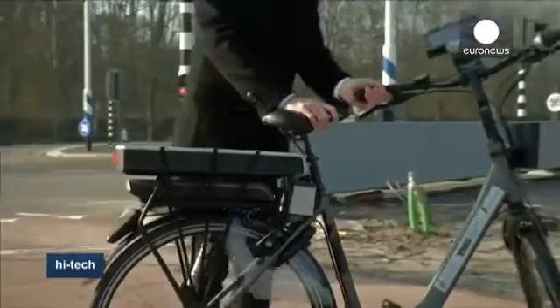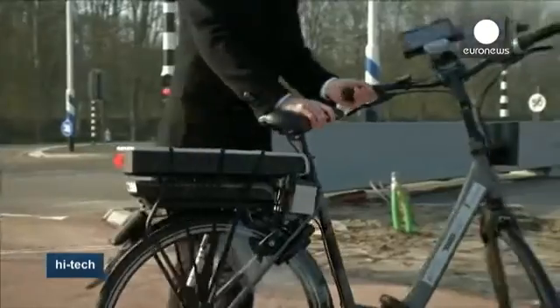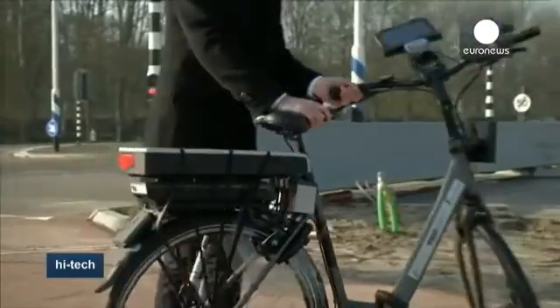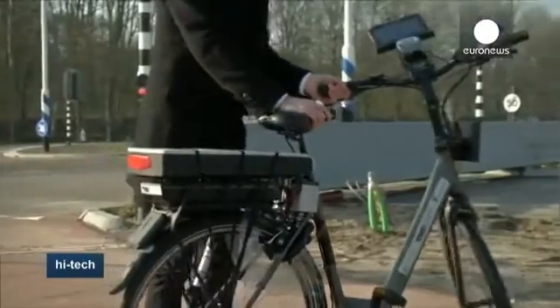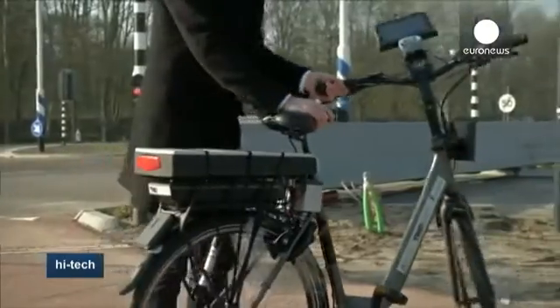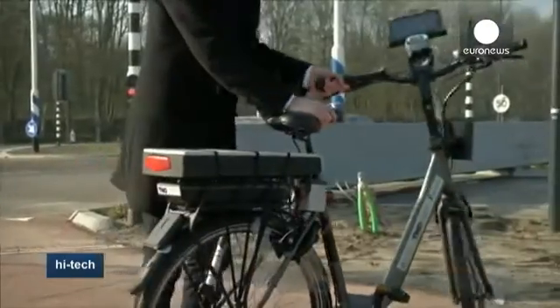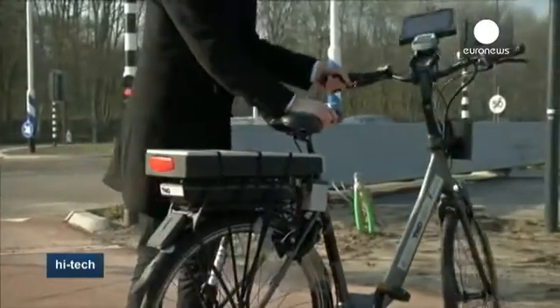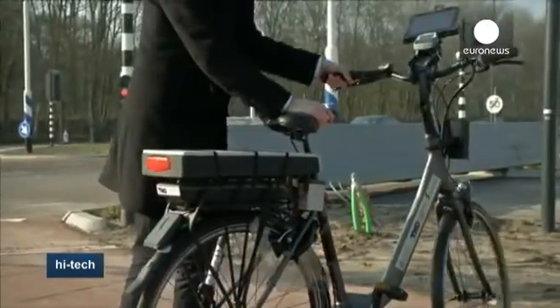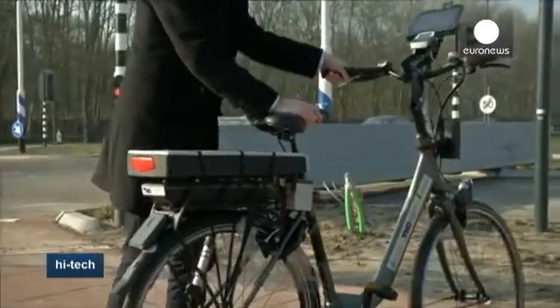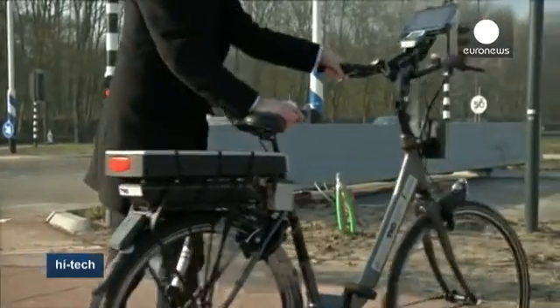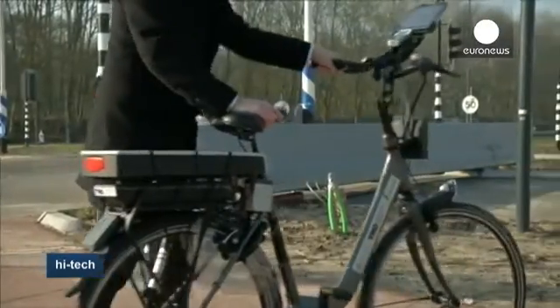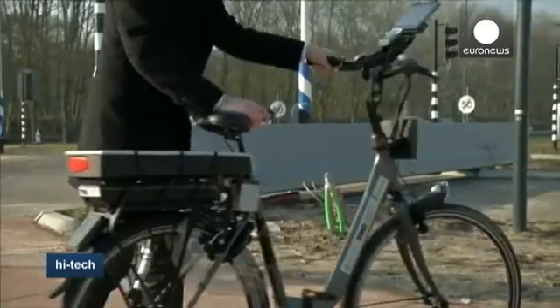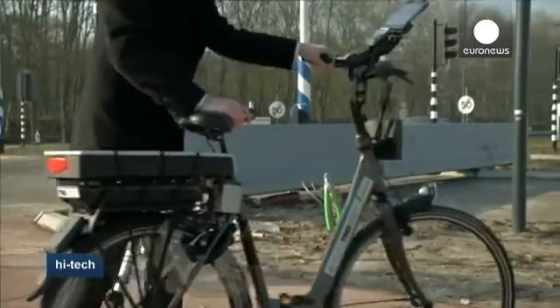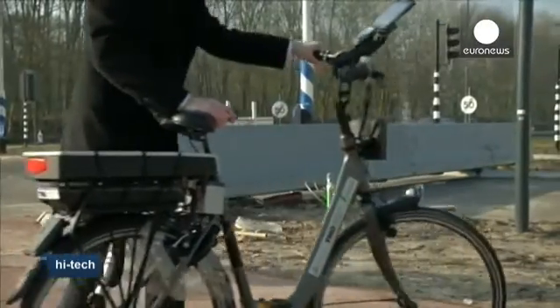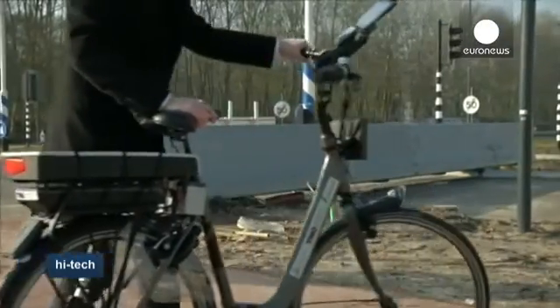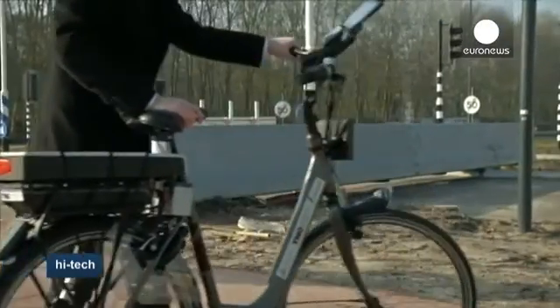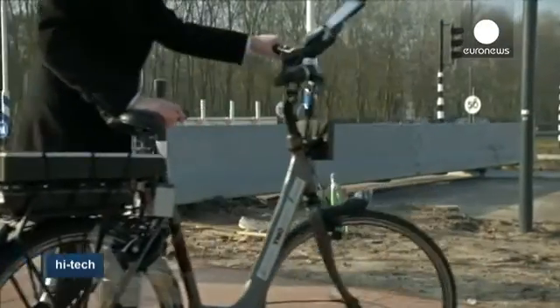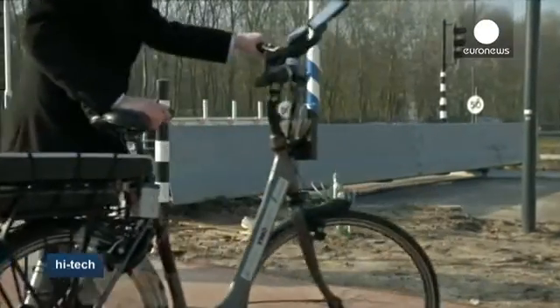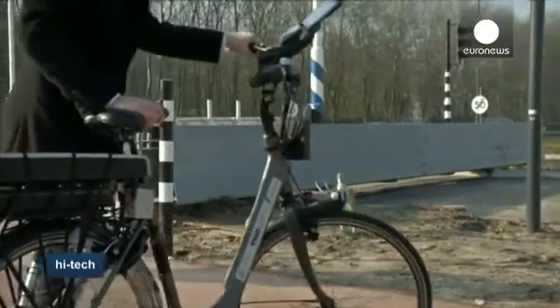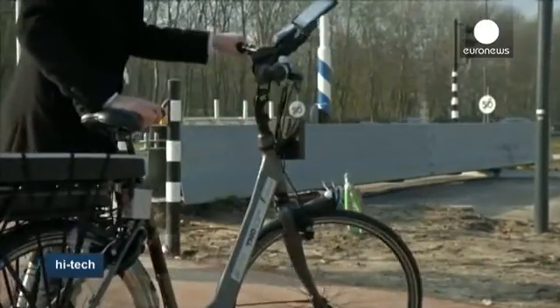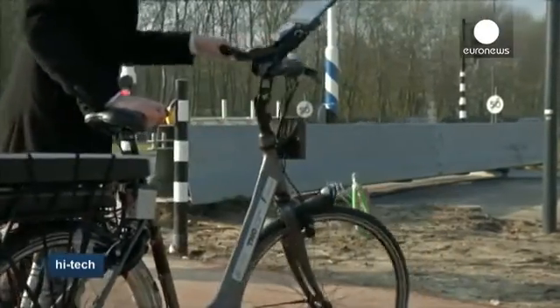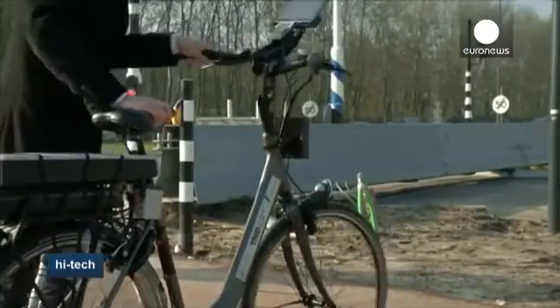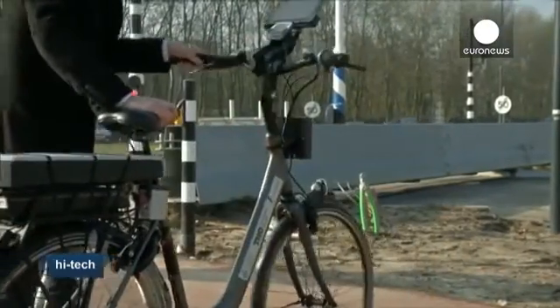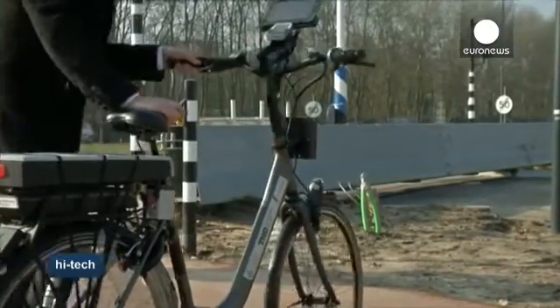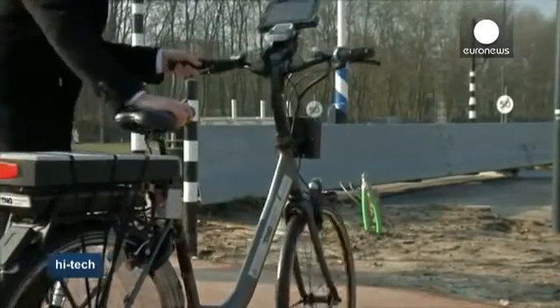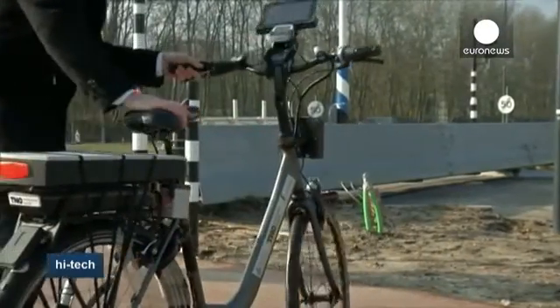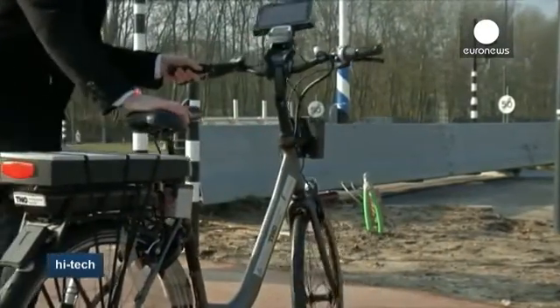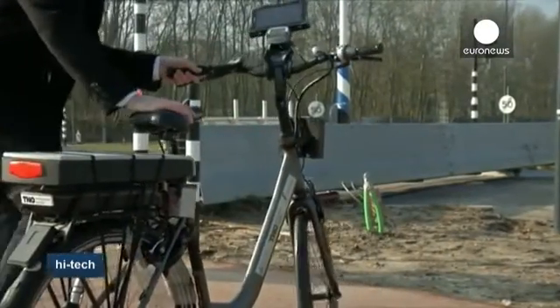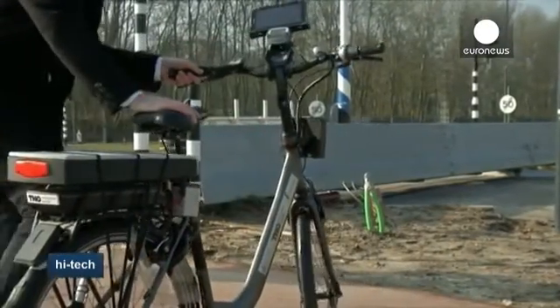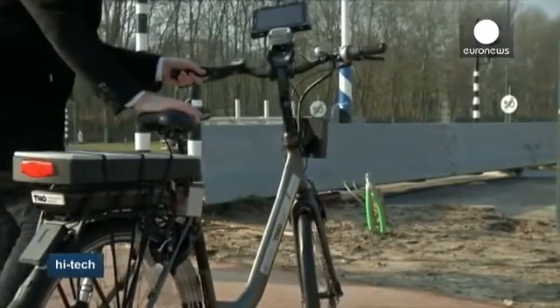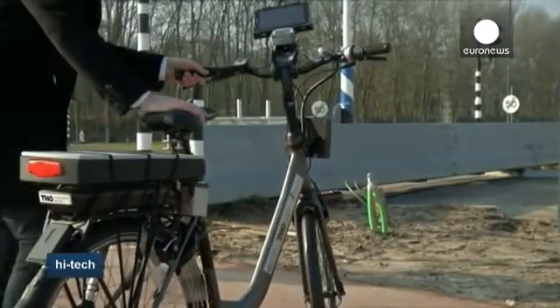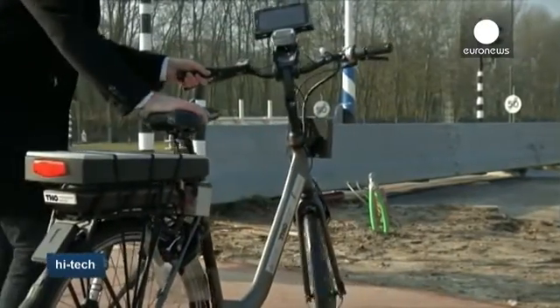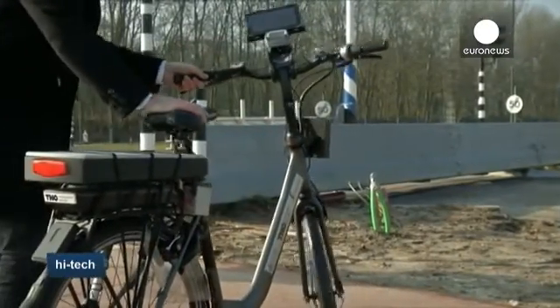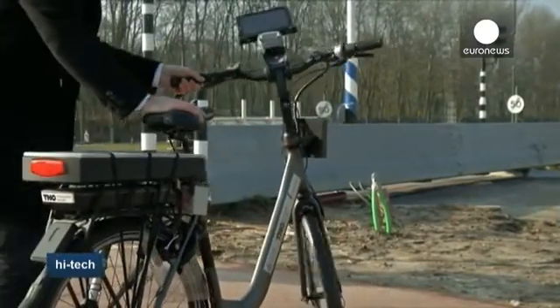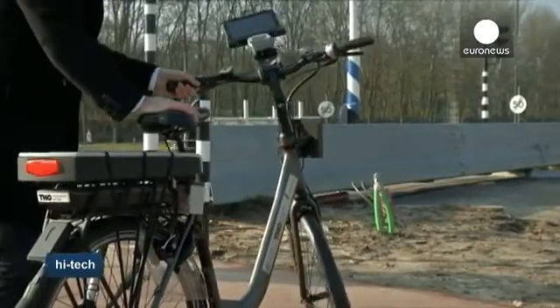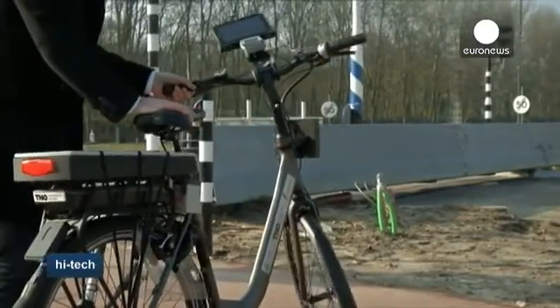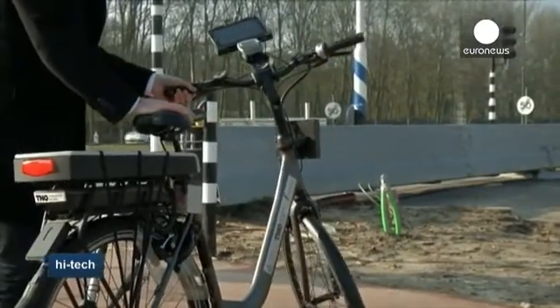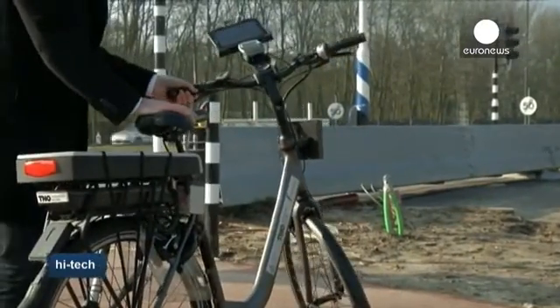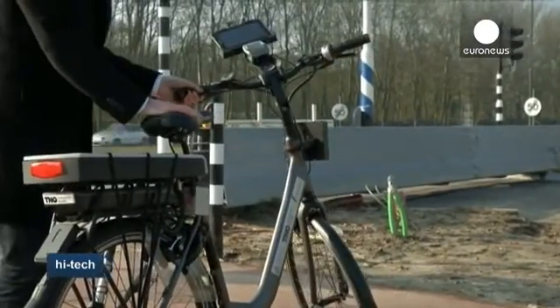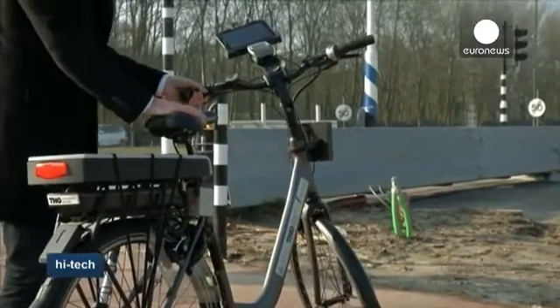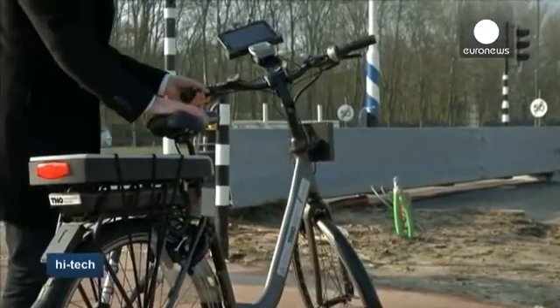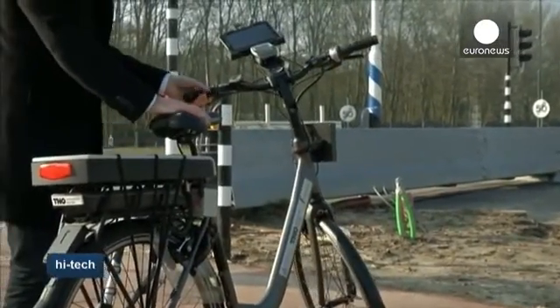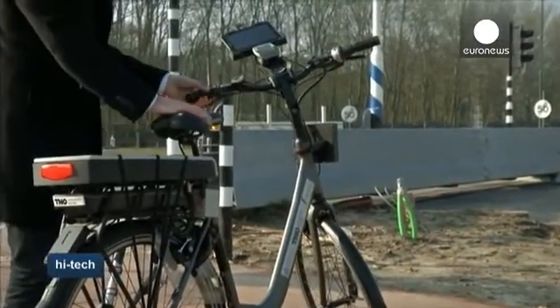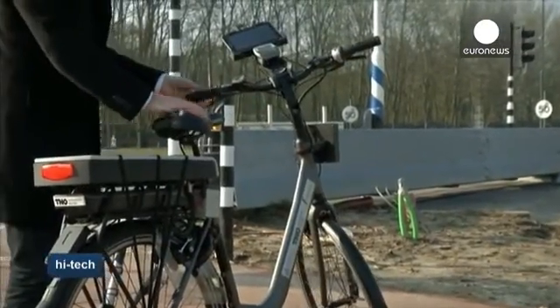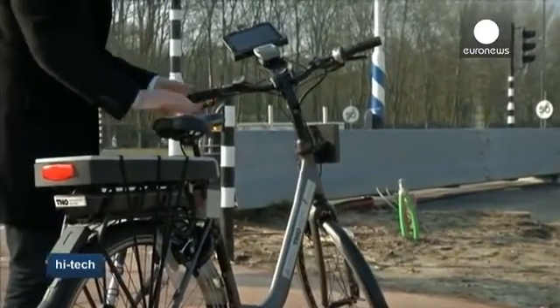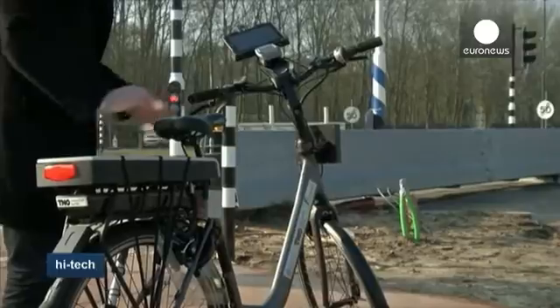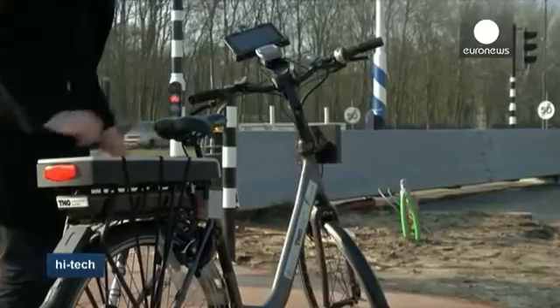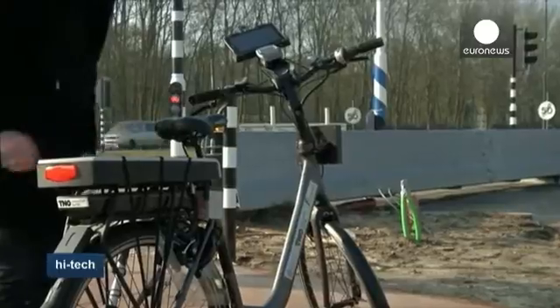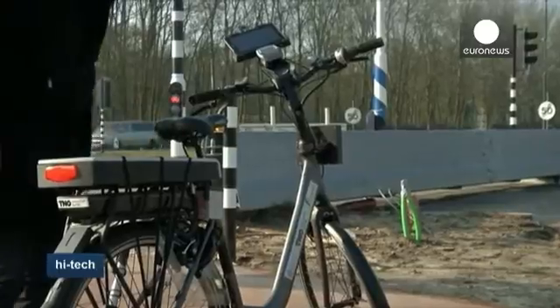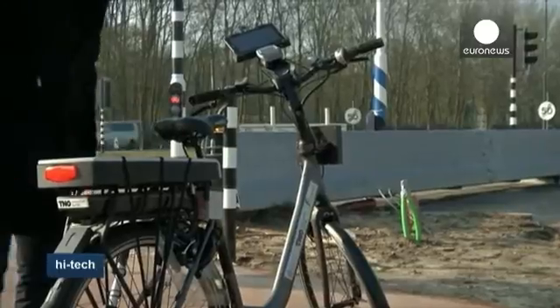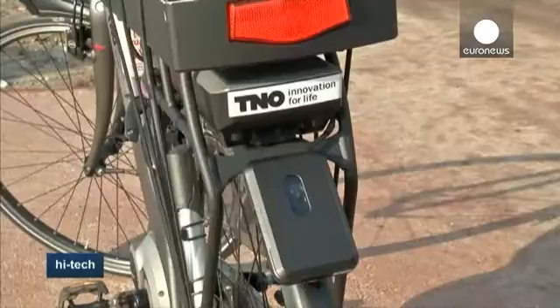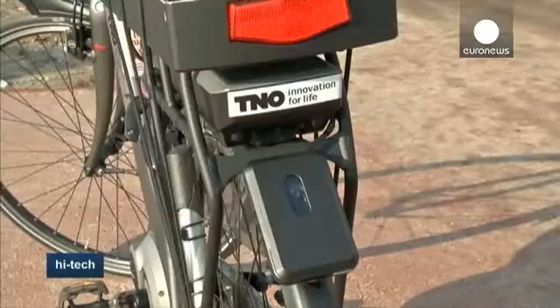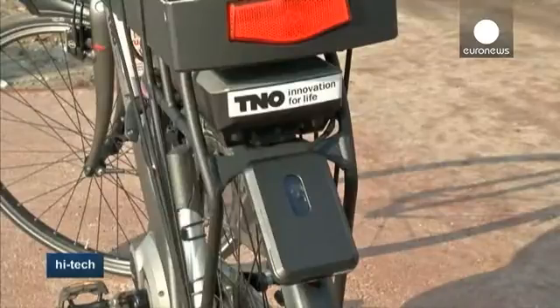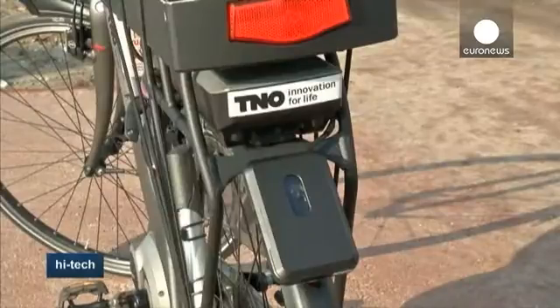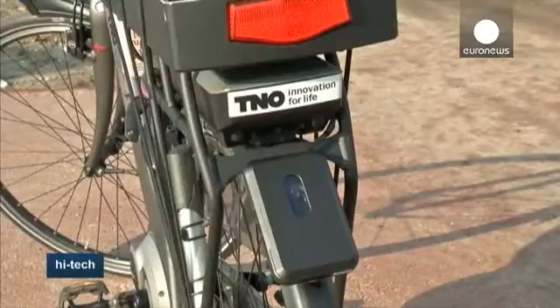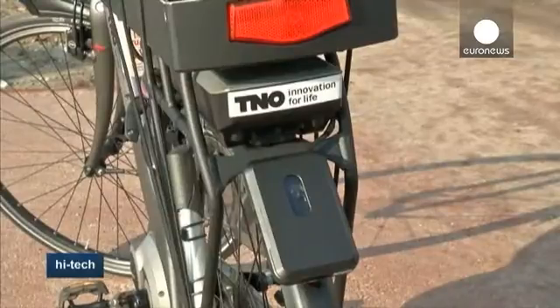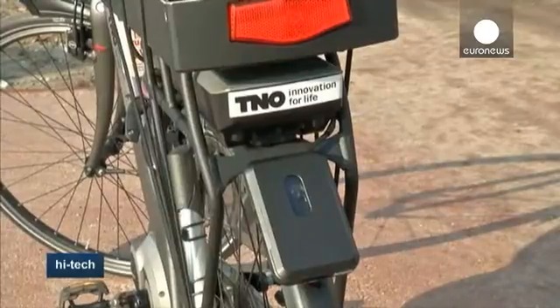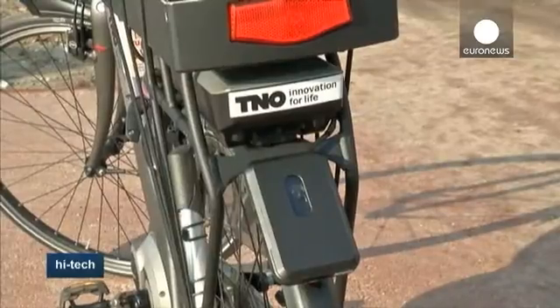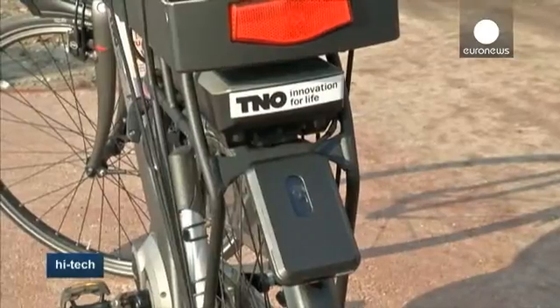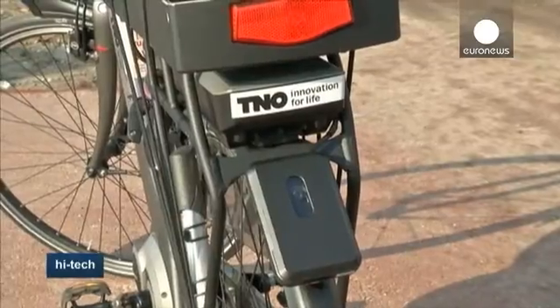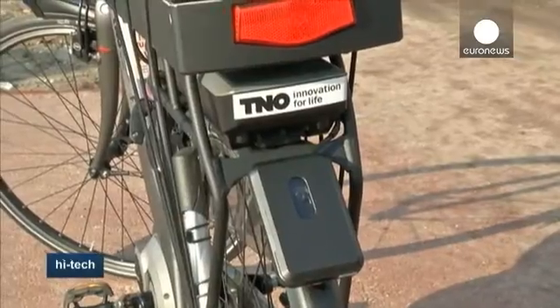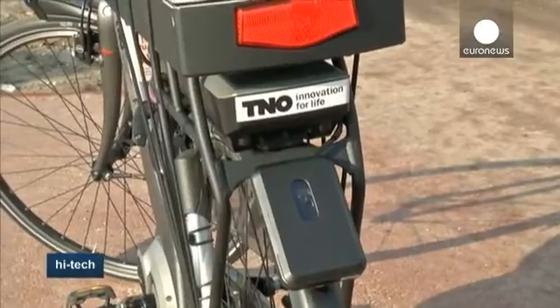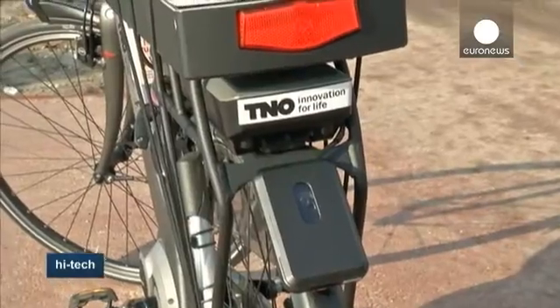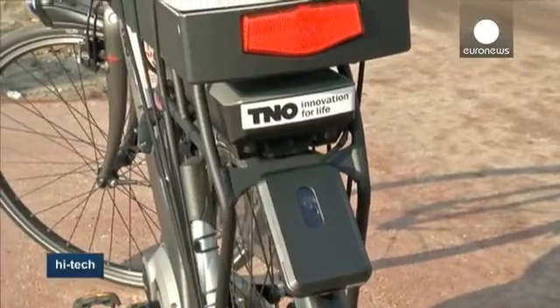Aside from the intelligent warning system, the bike also boasts an electric motor offering assisted speeds of up to 25 km an hour.